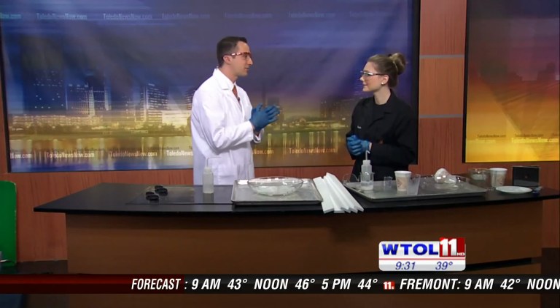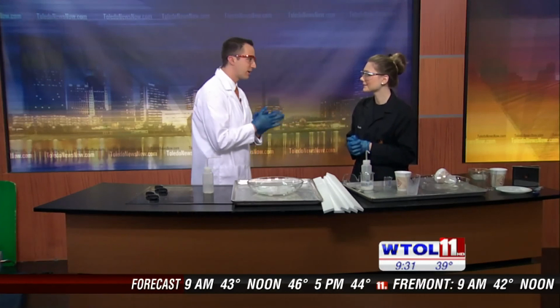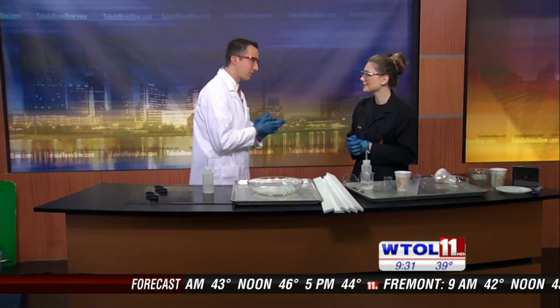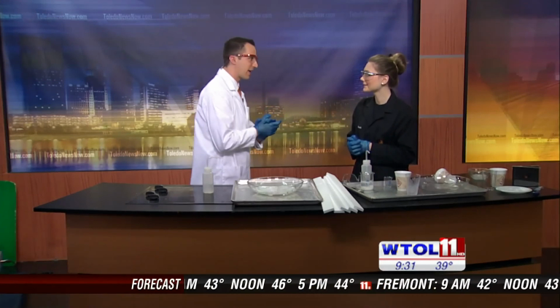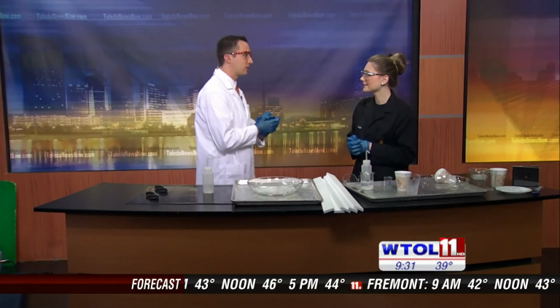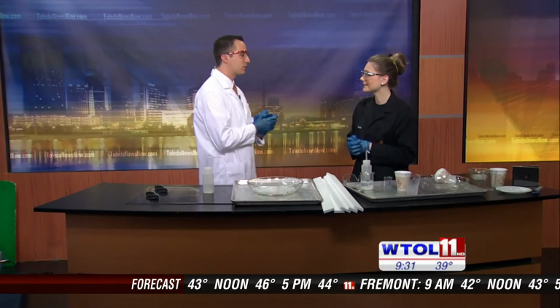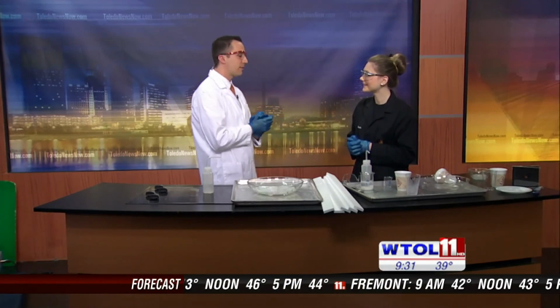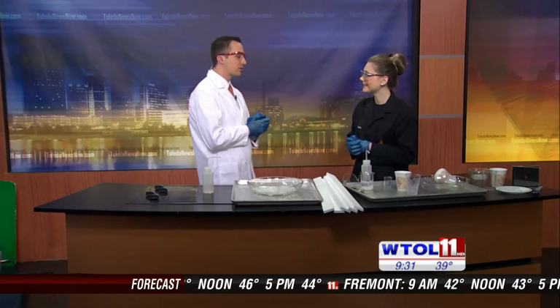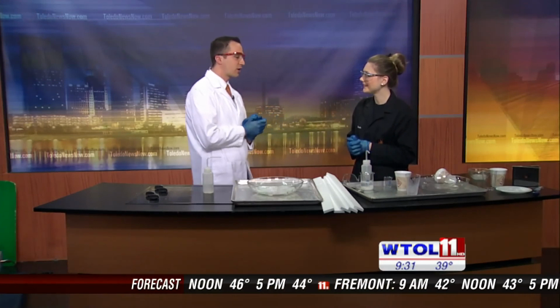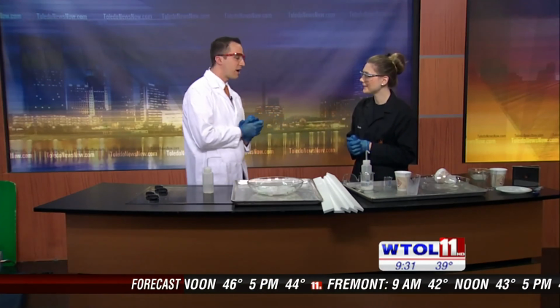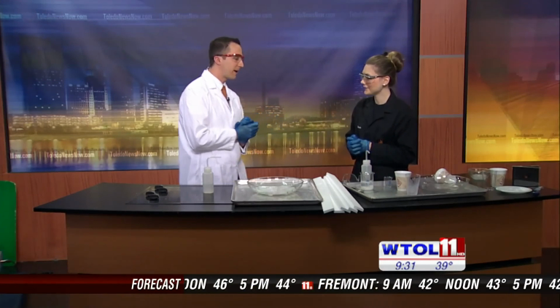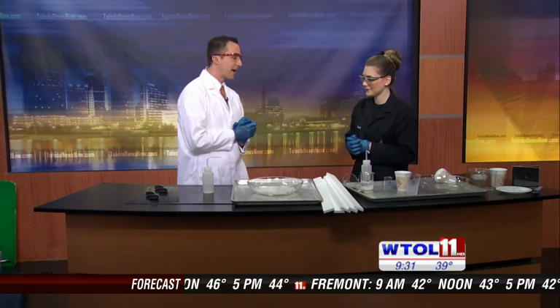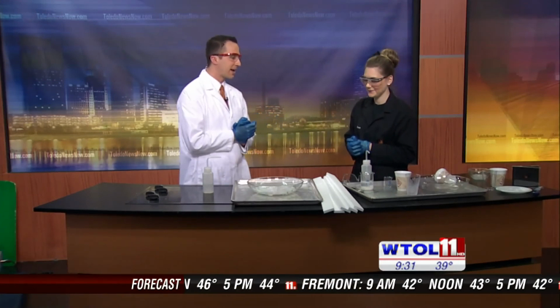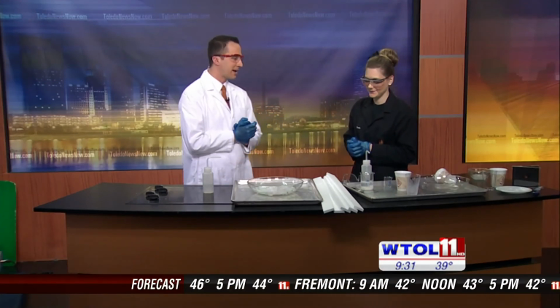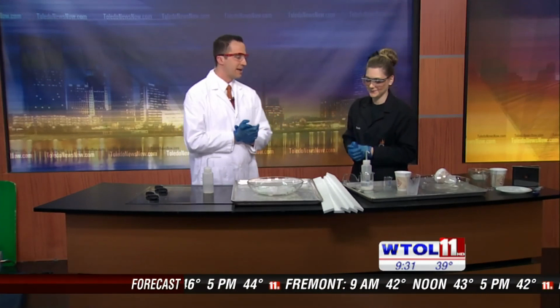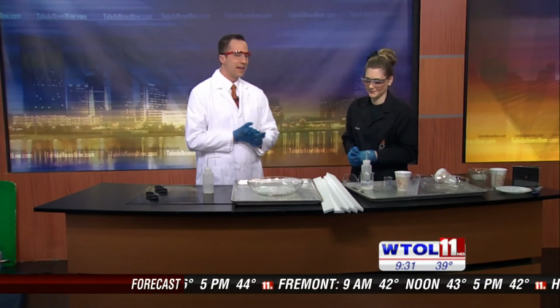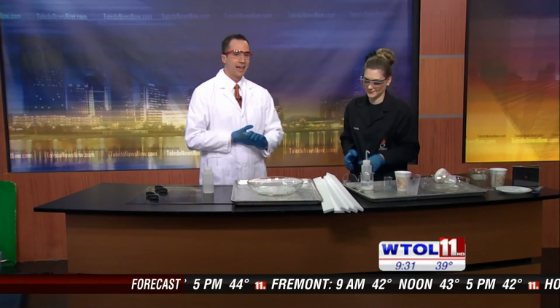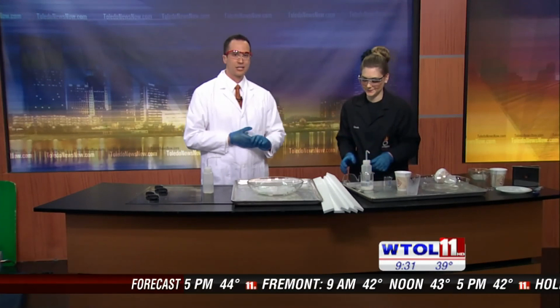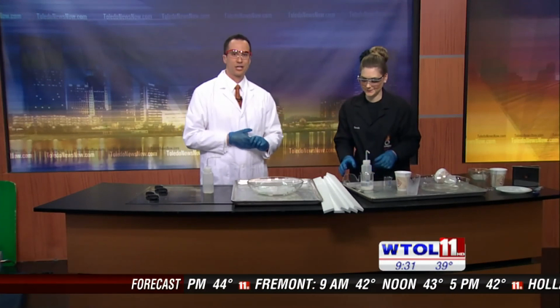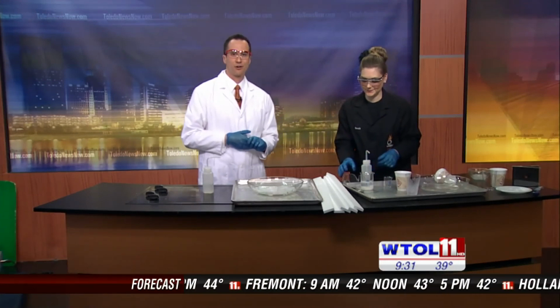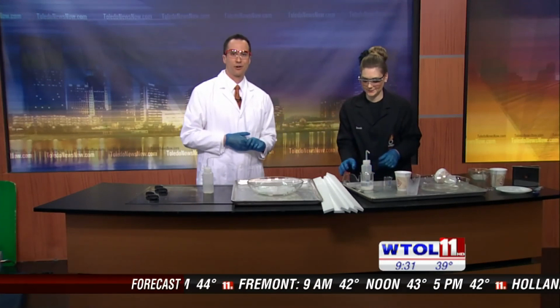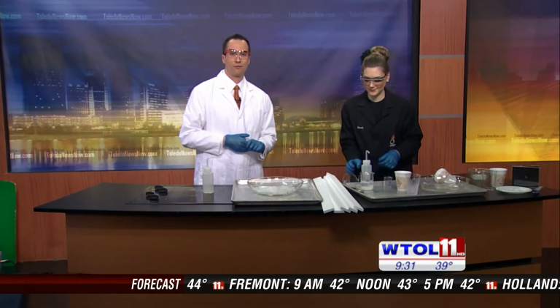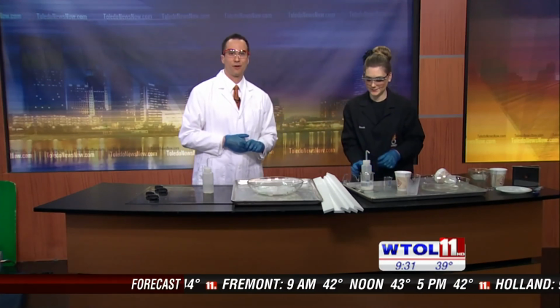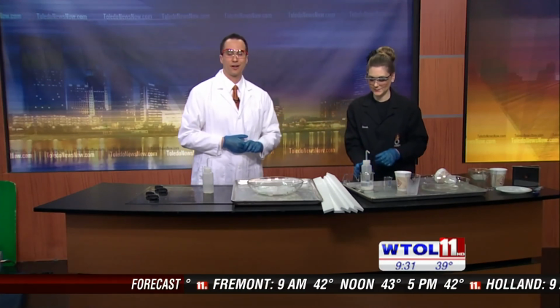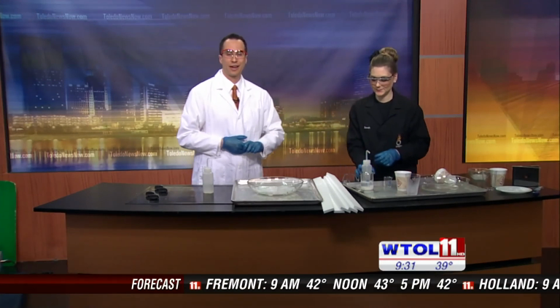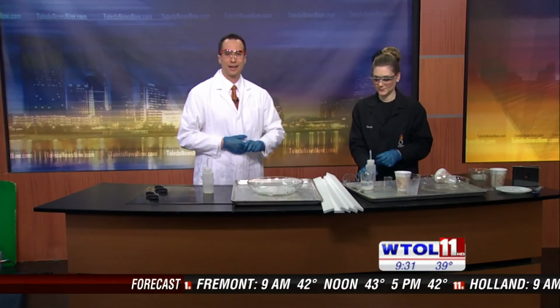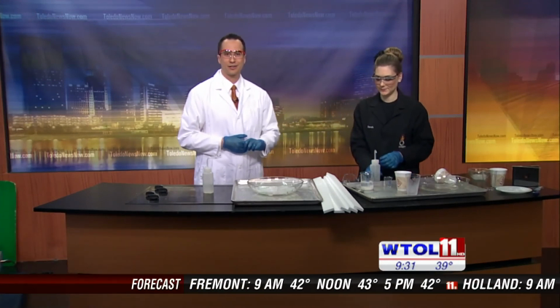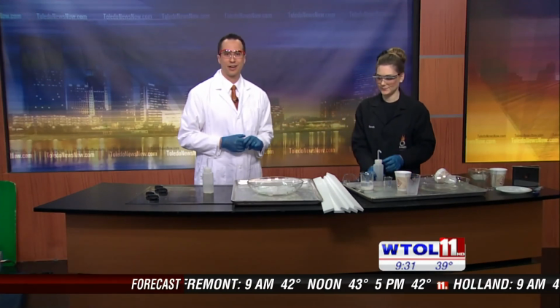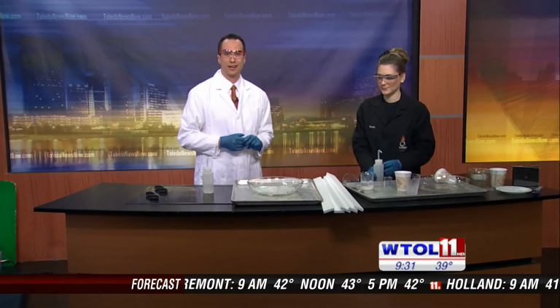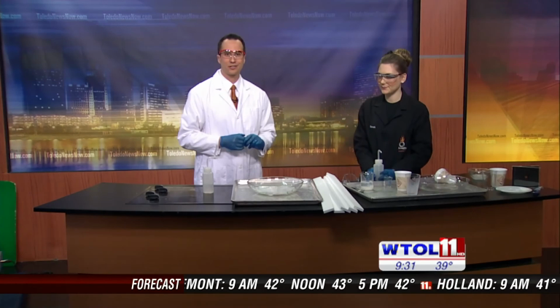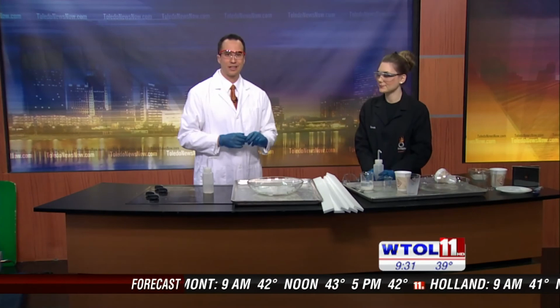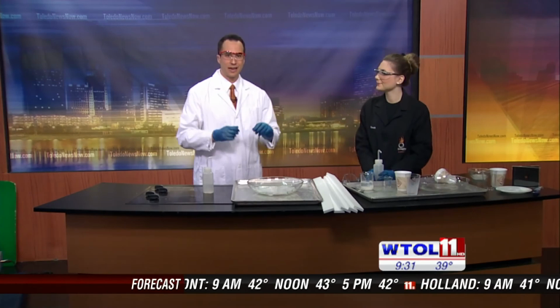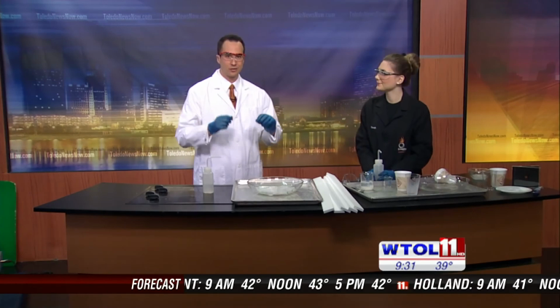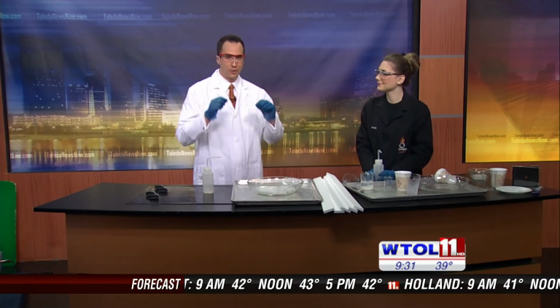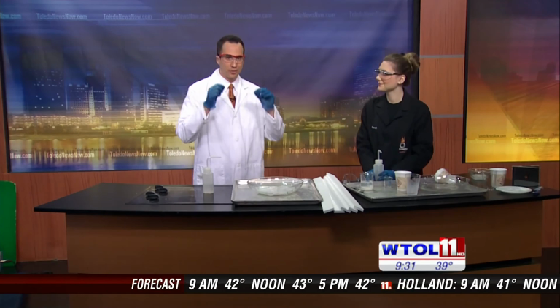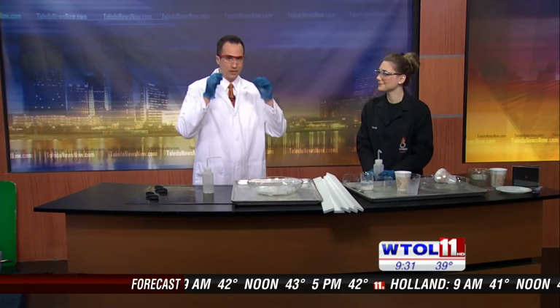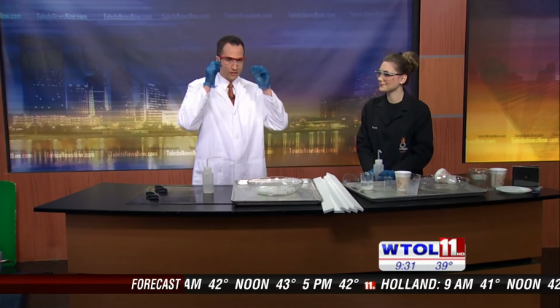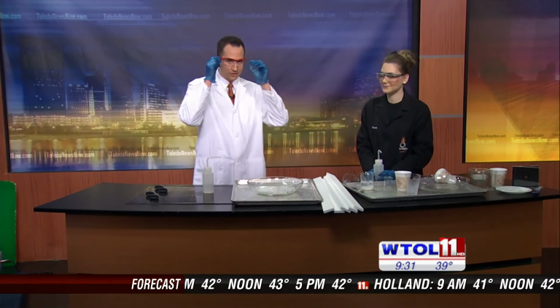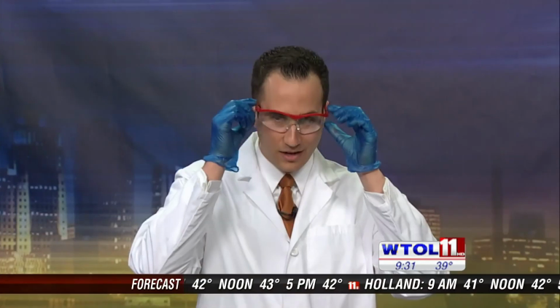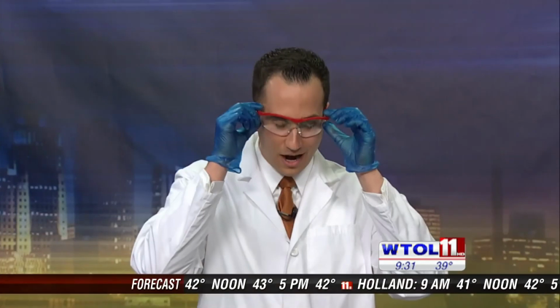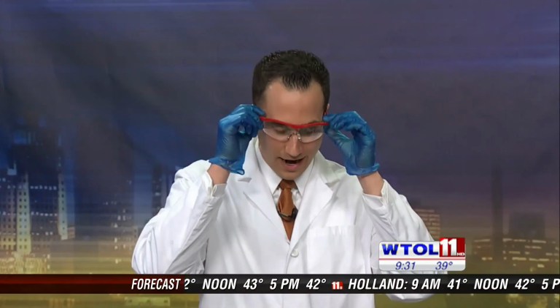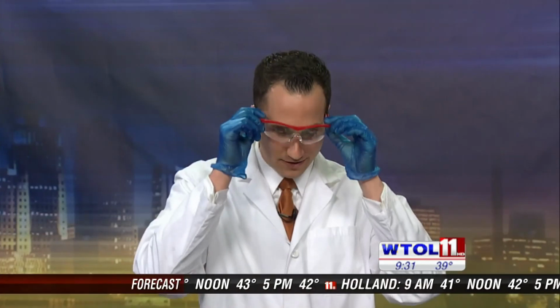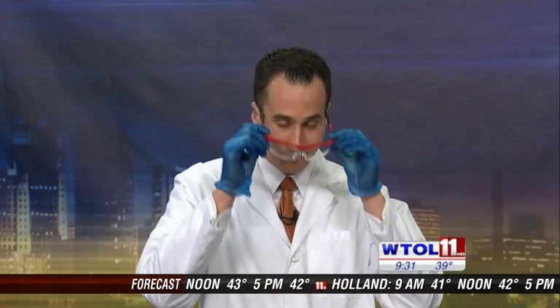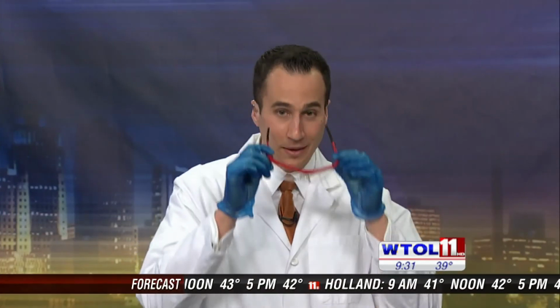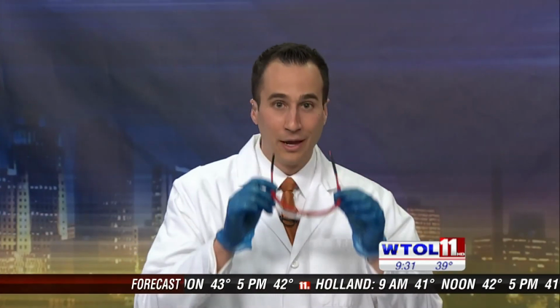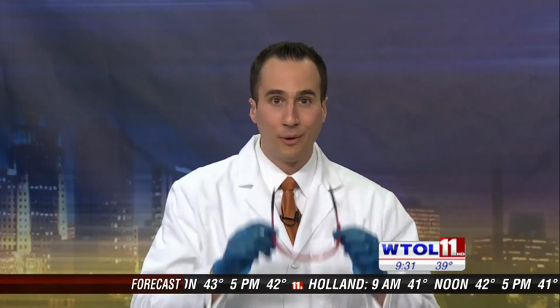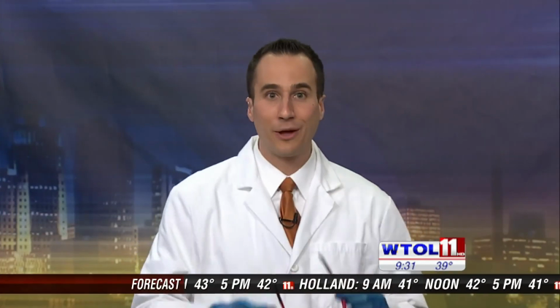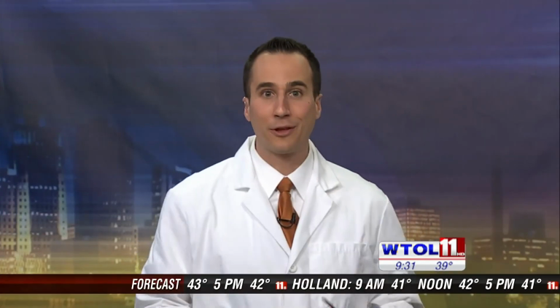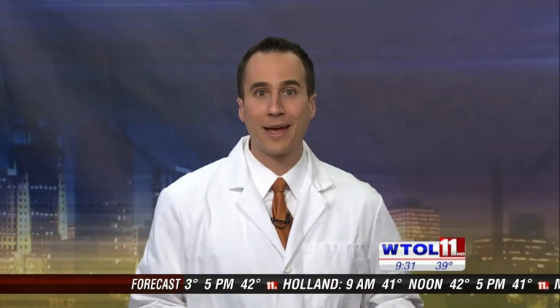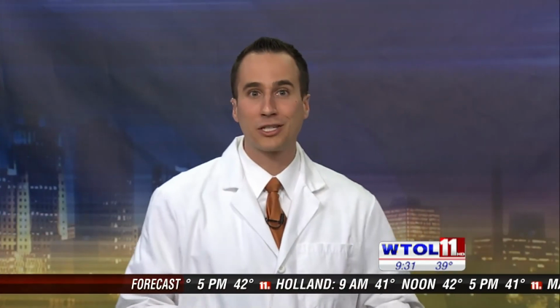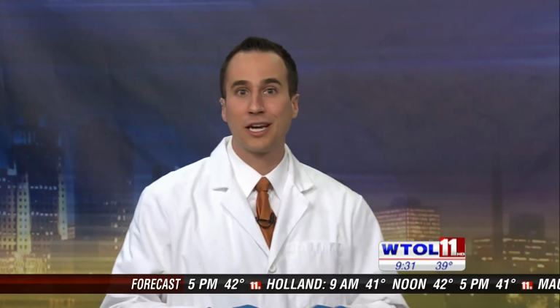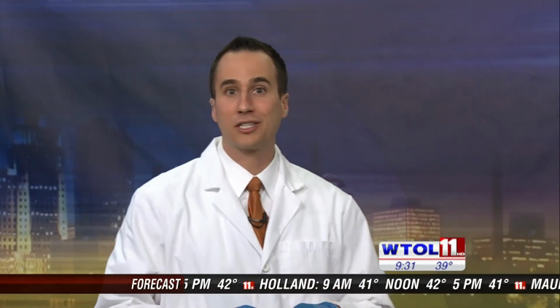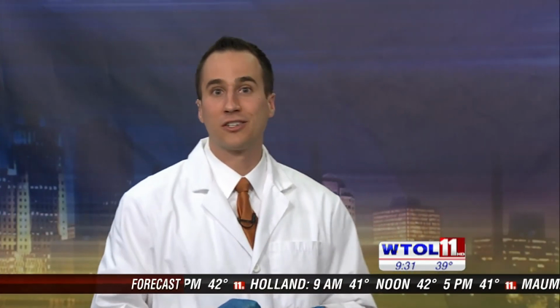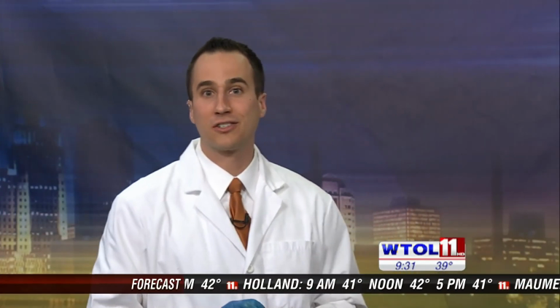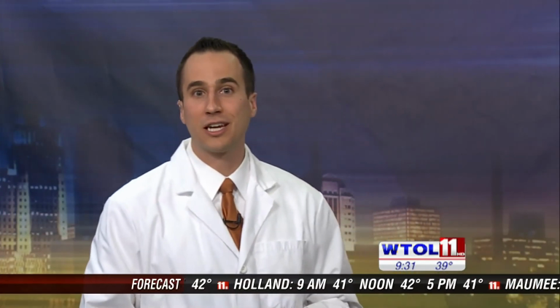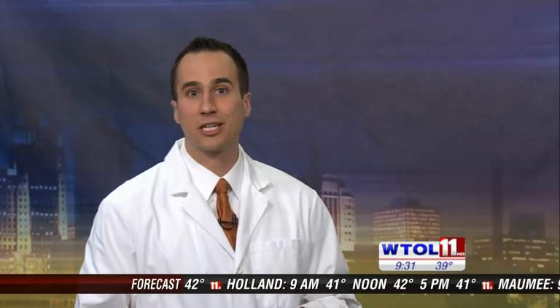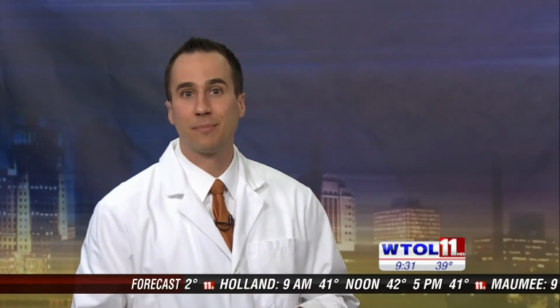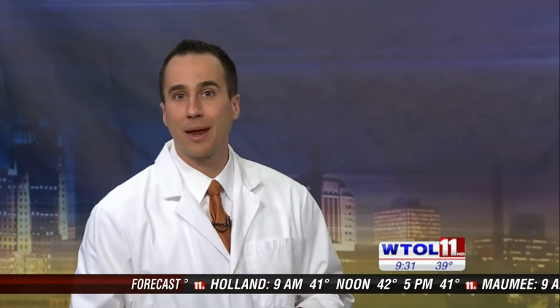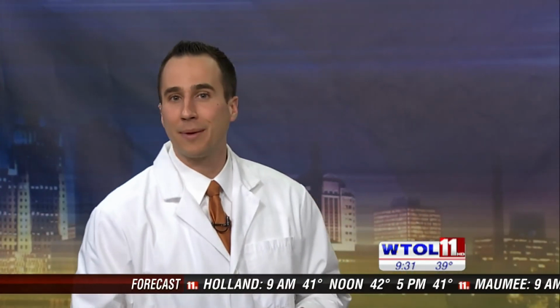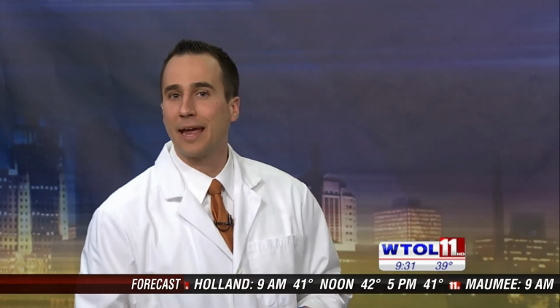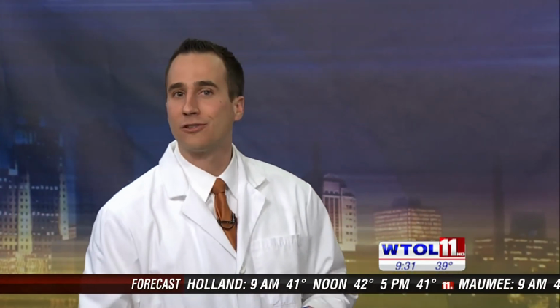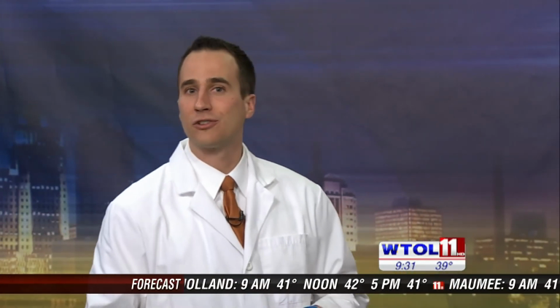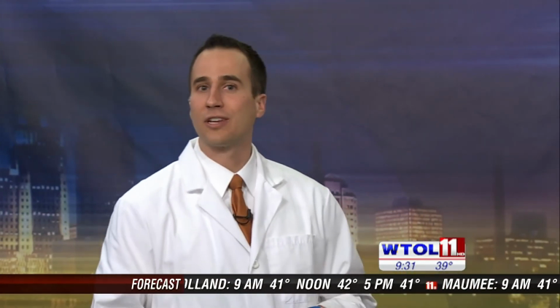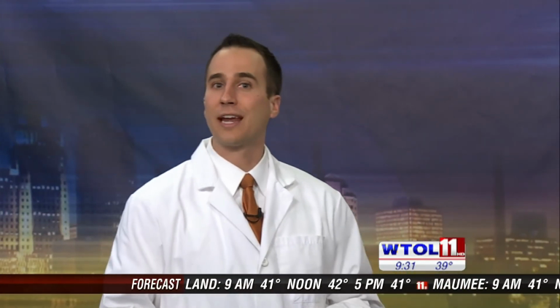Alright Sarah, thank you so much for coming in and sharing a little fun and exciting science with us.